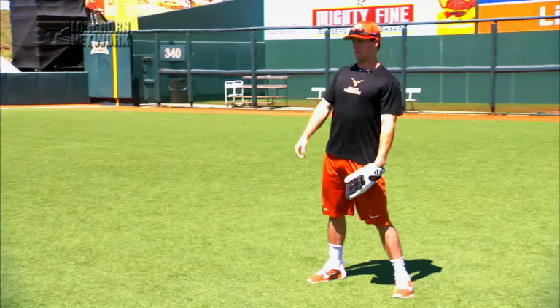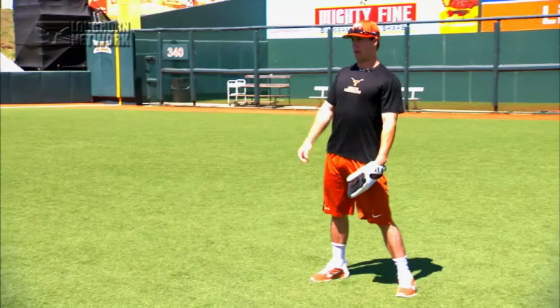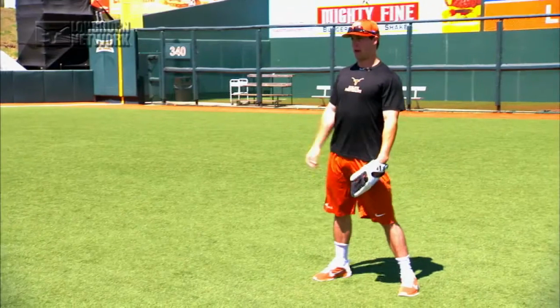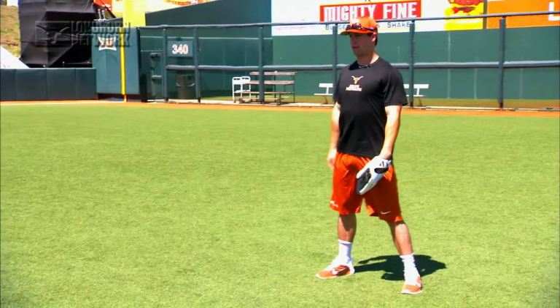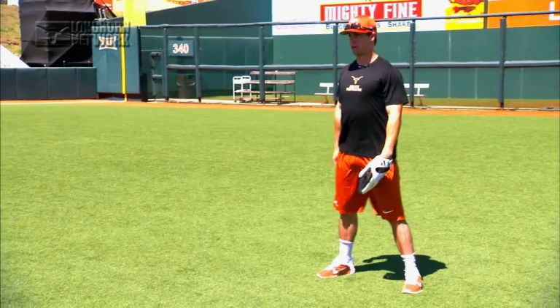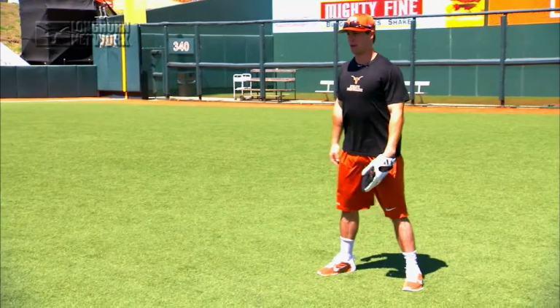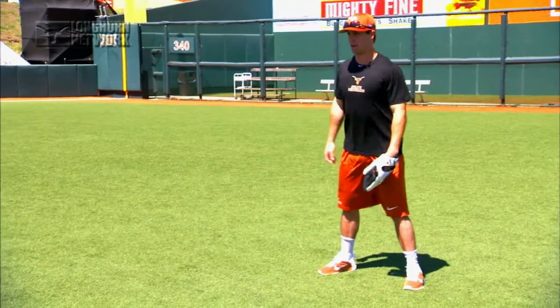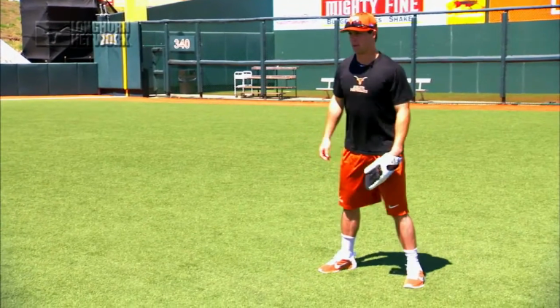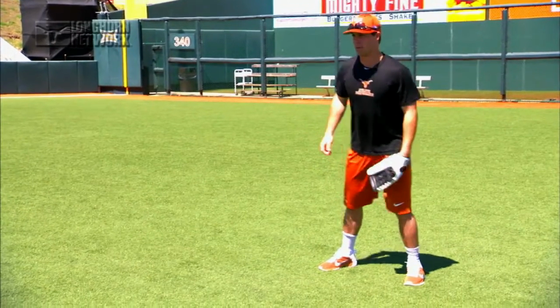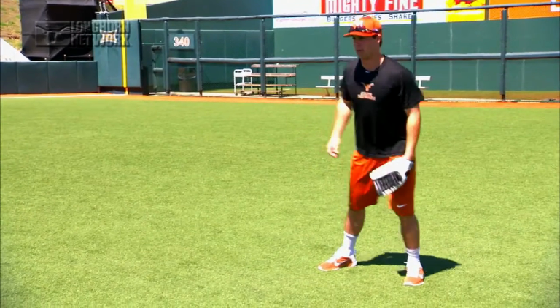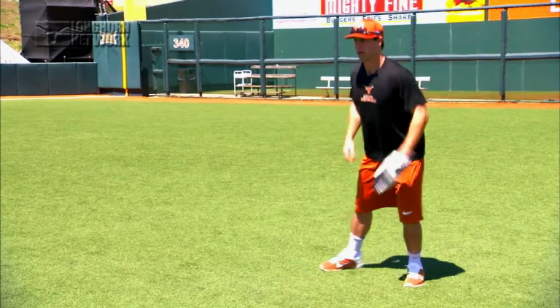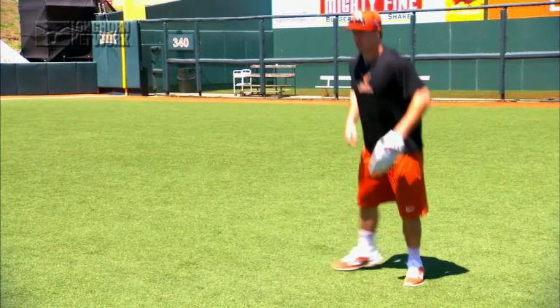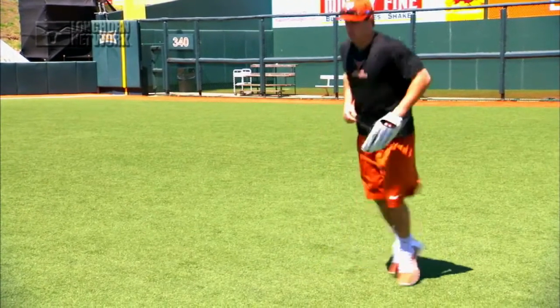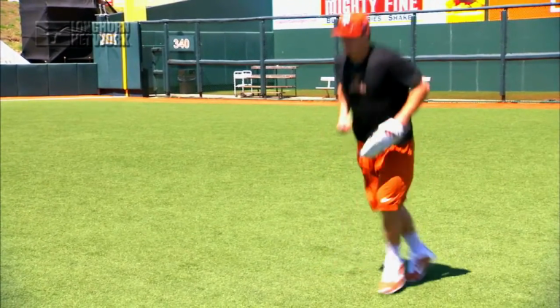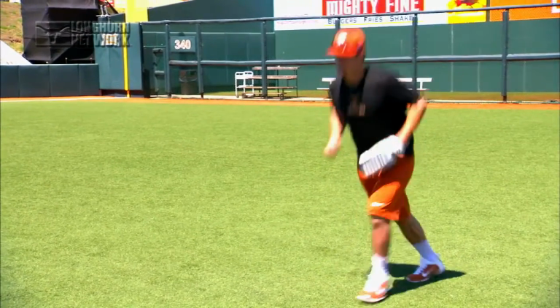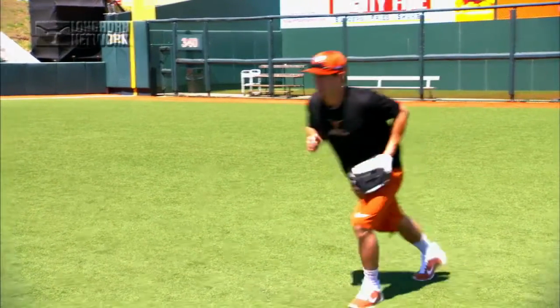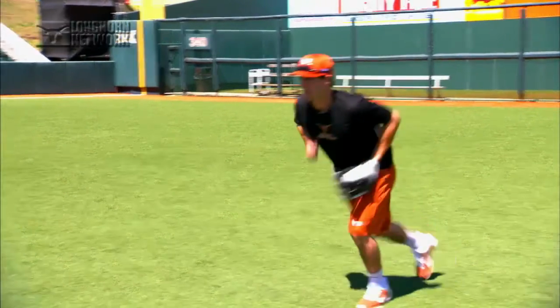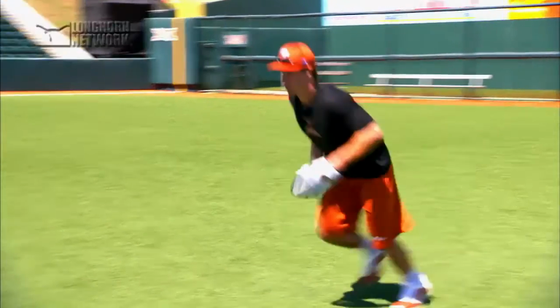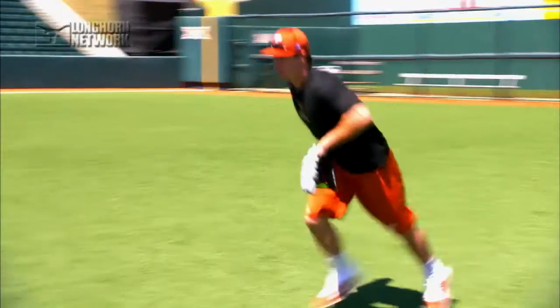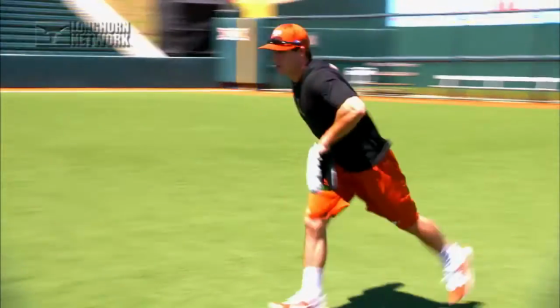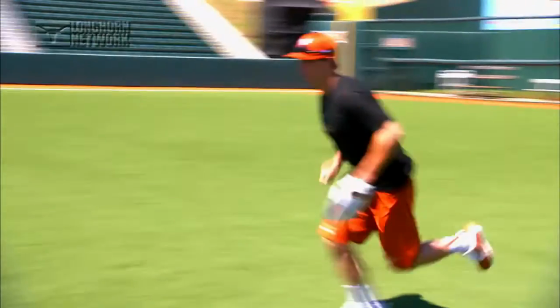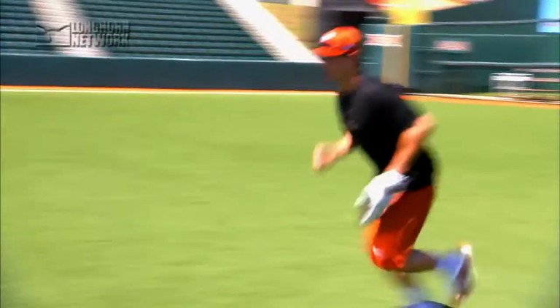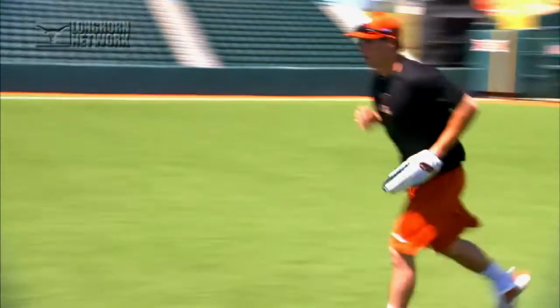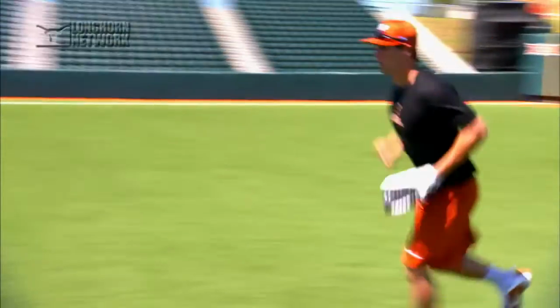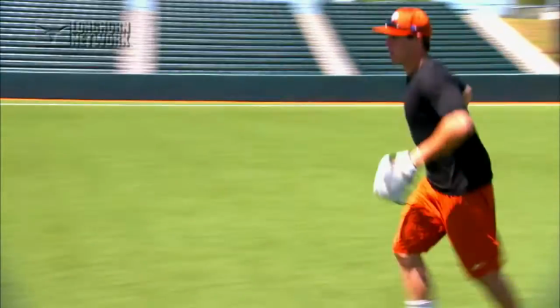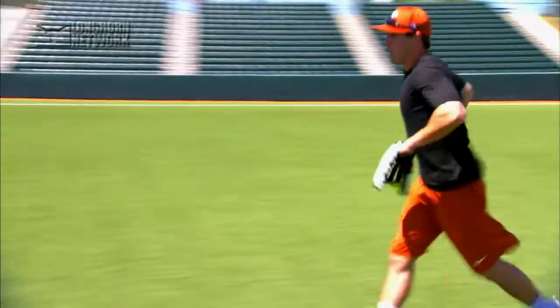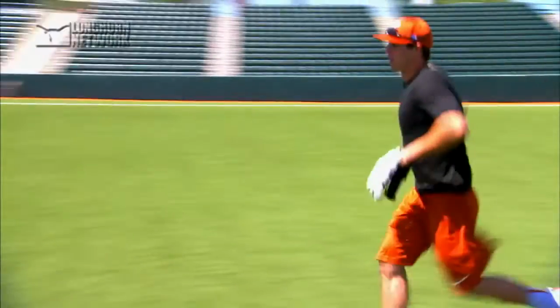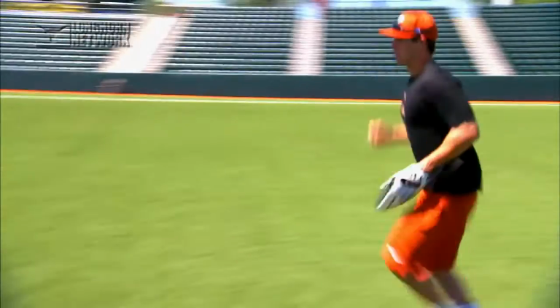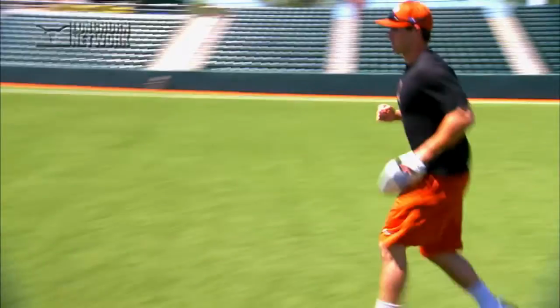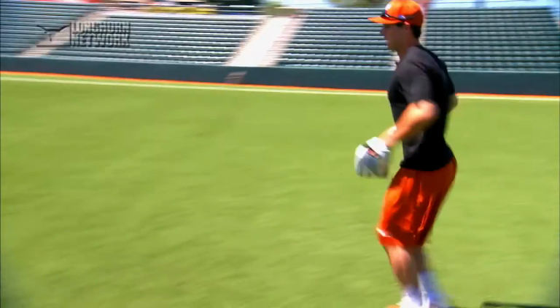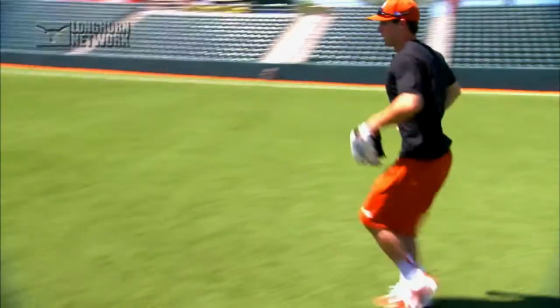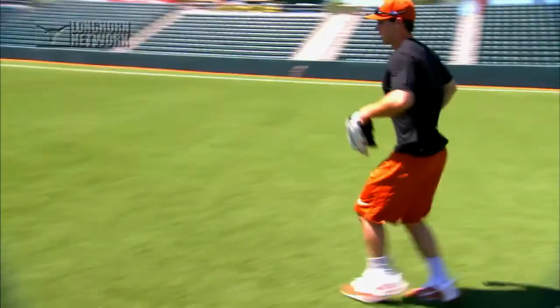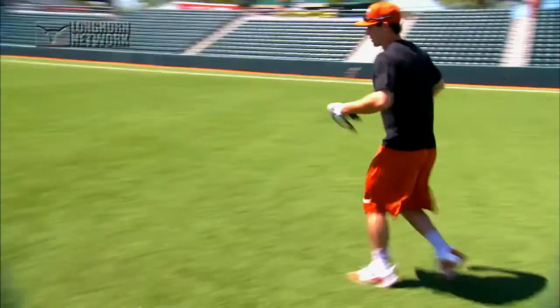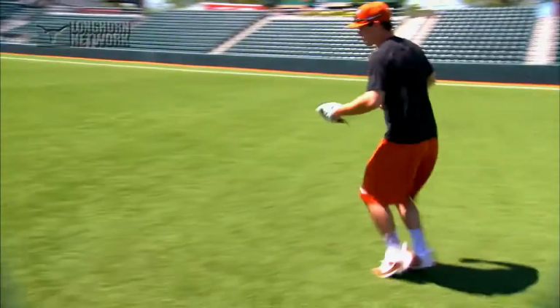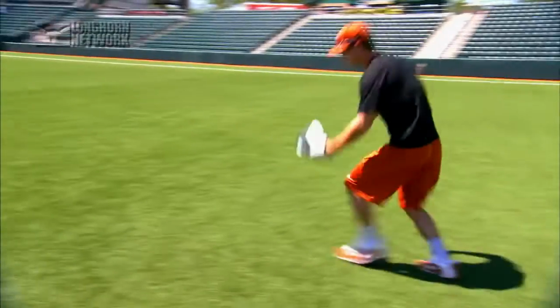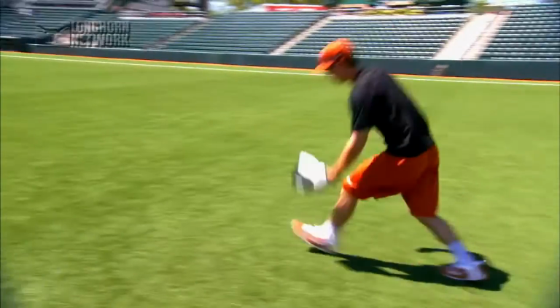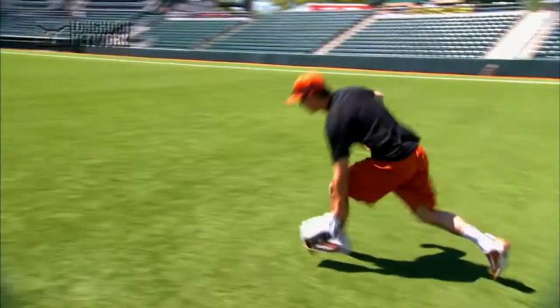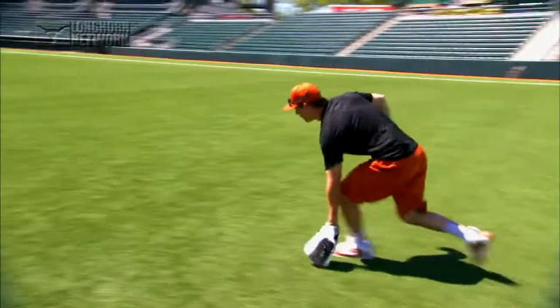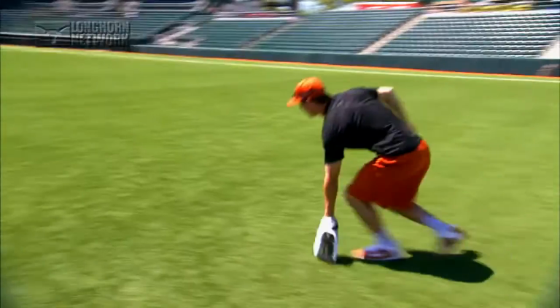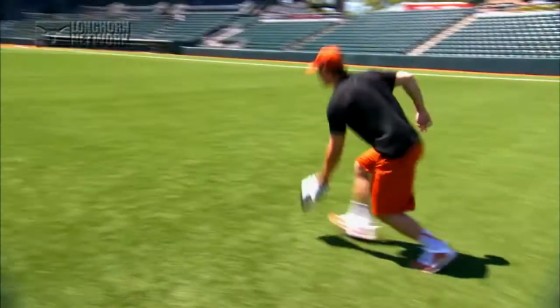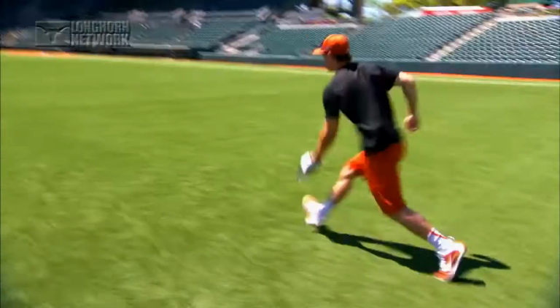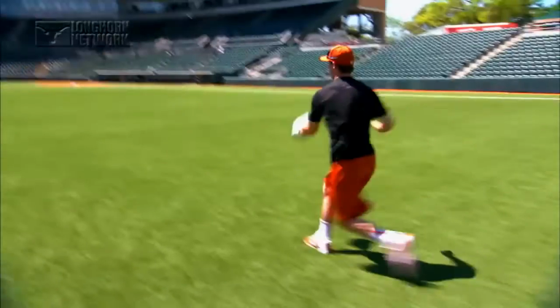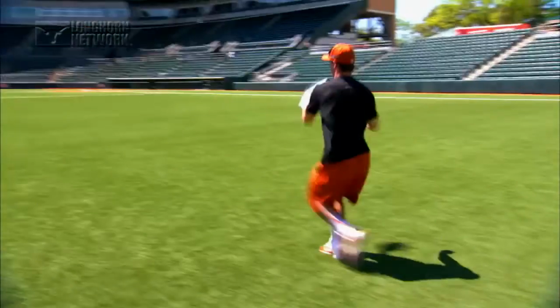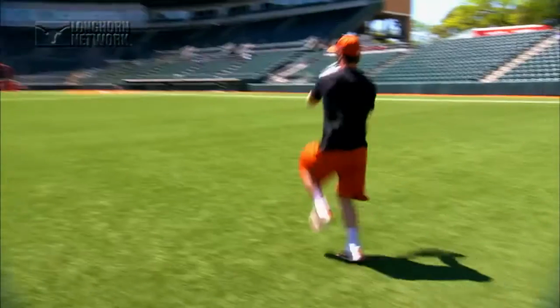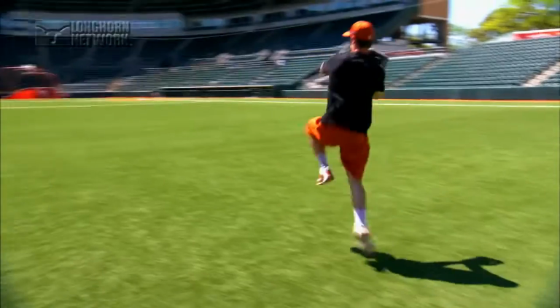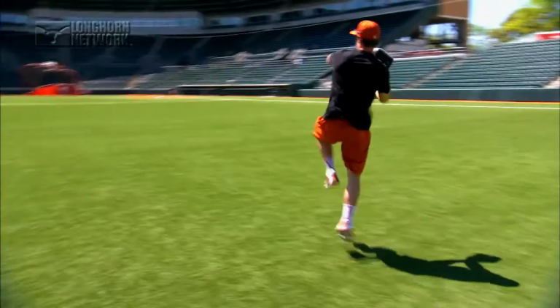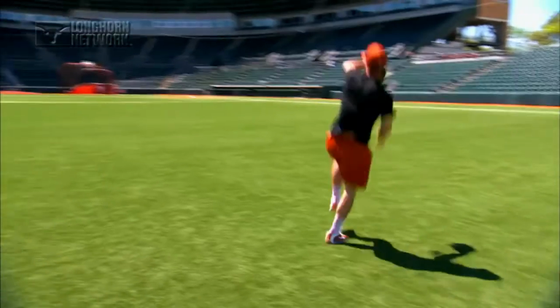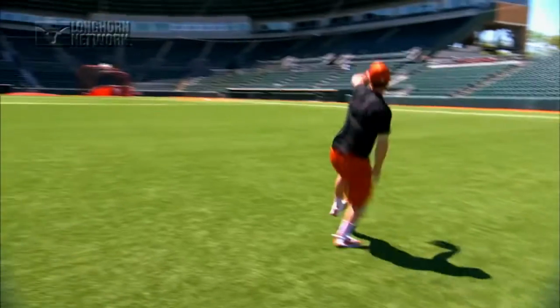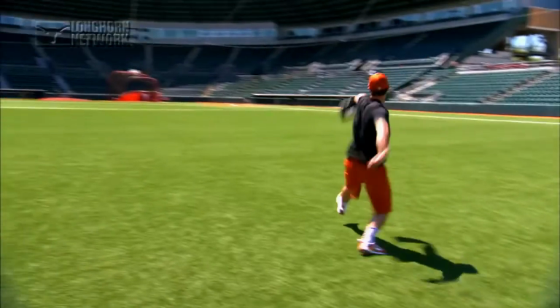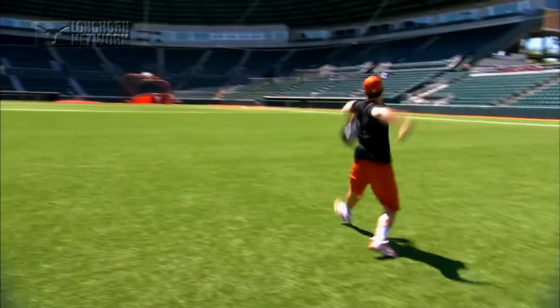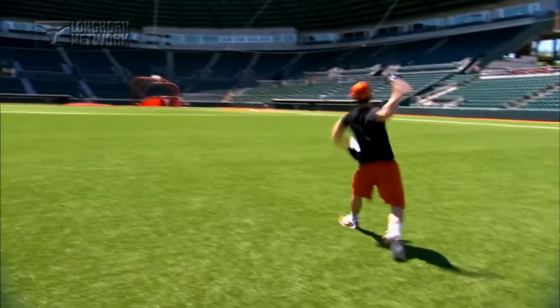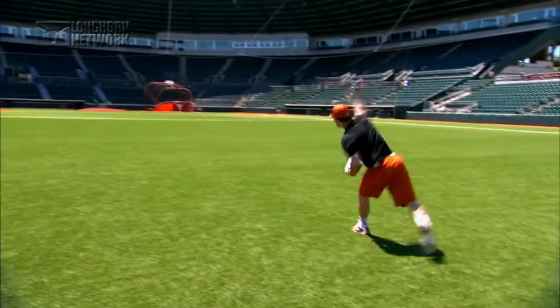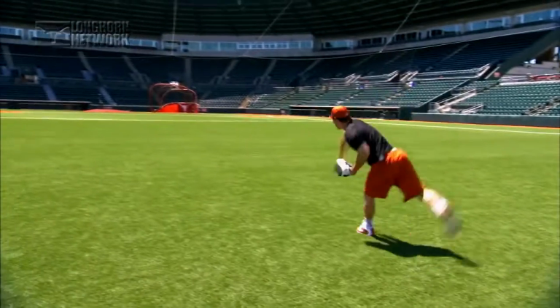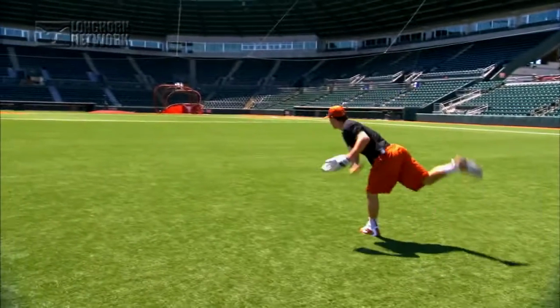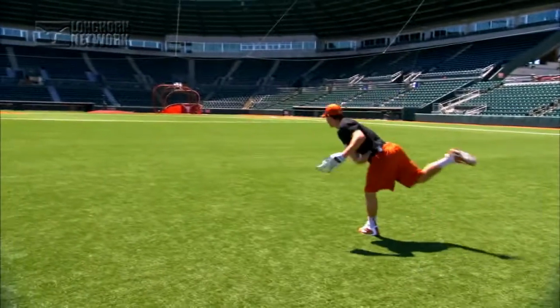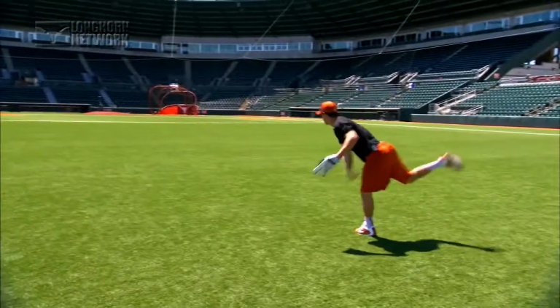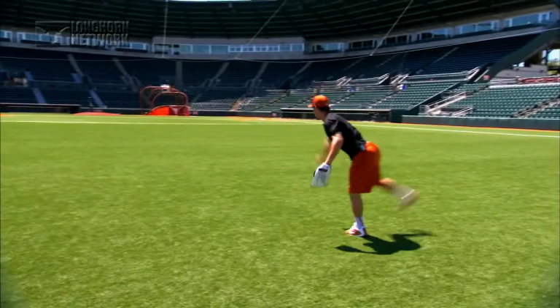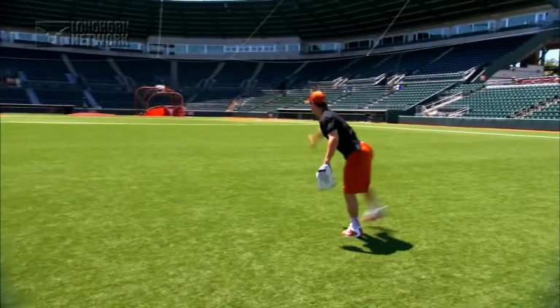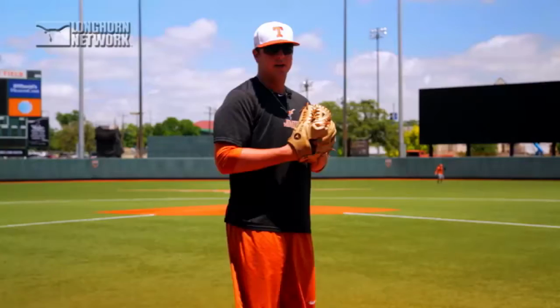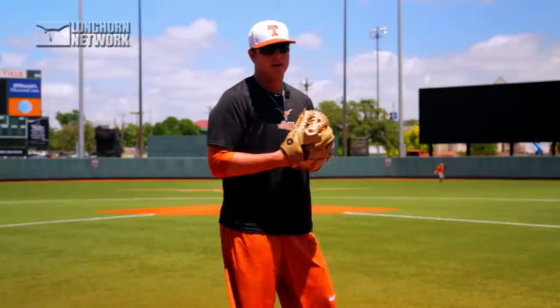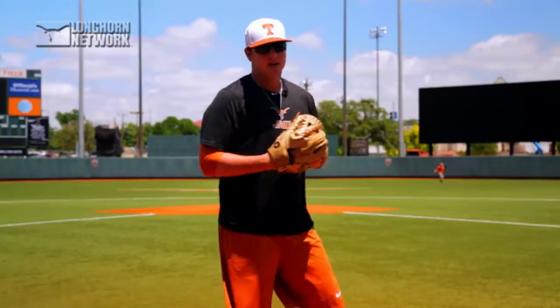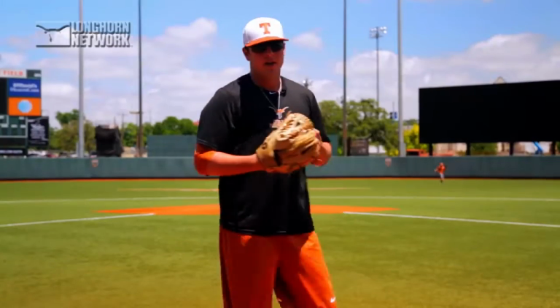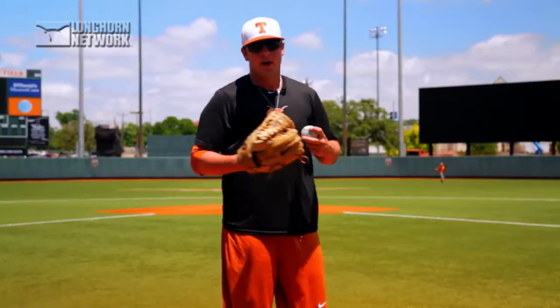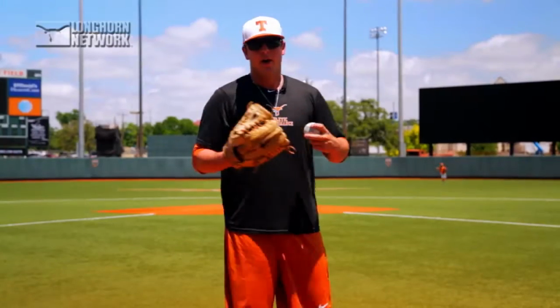Barrett hits the ball to me. I'm coming up charging hard, staying under control, feeling it. Throwing the ball right at the first baseman's head.